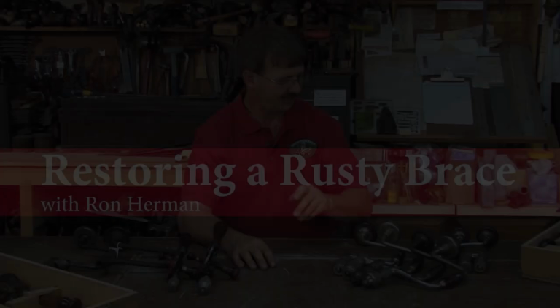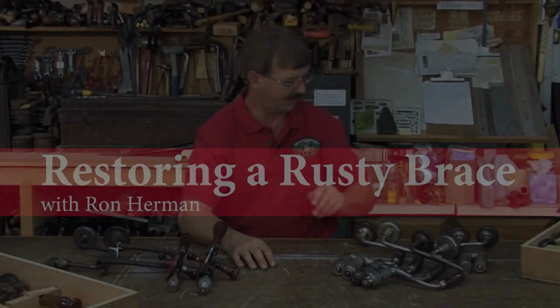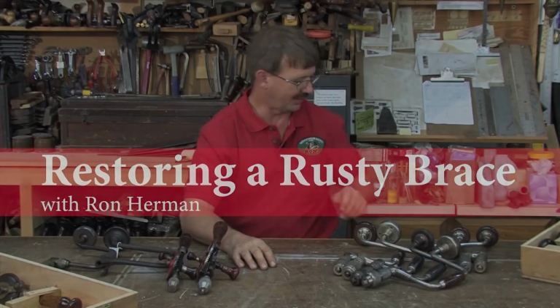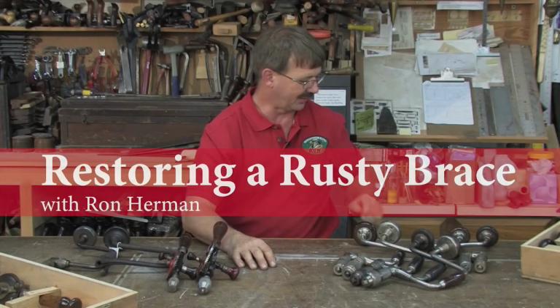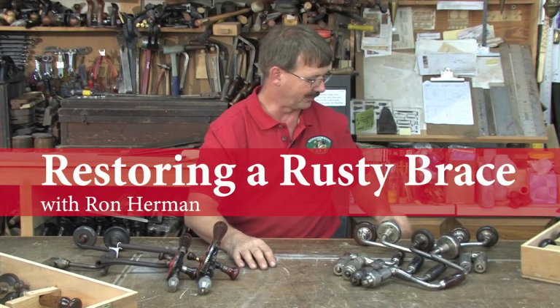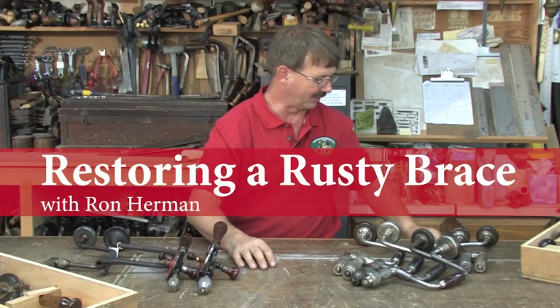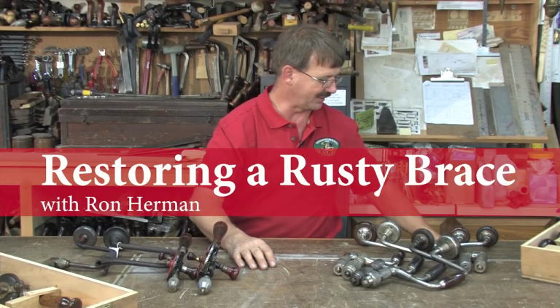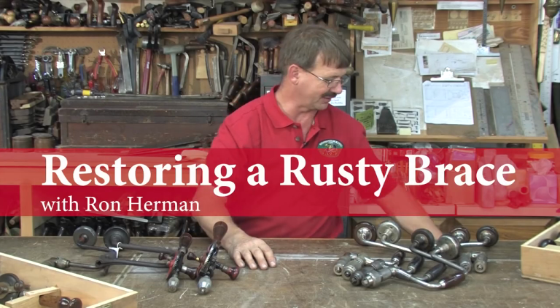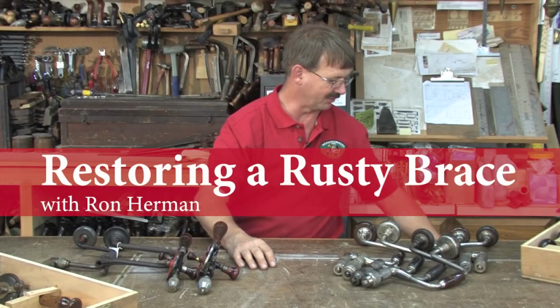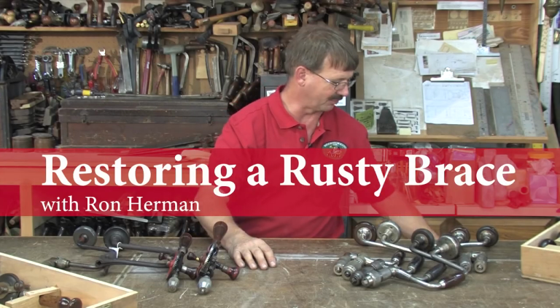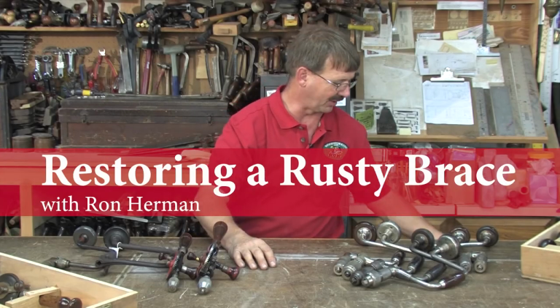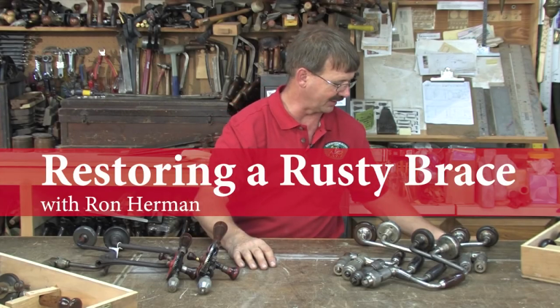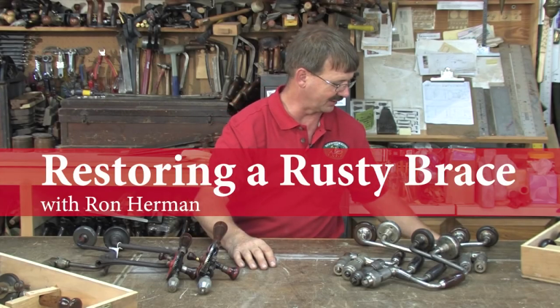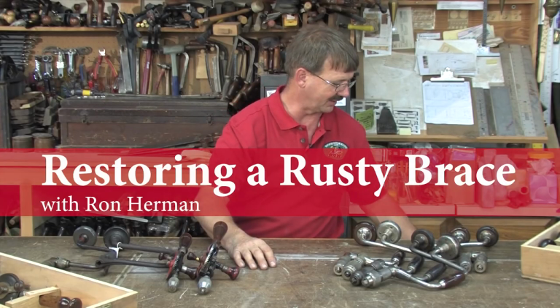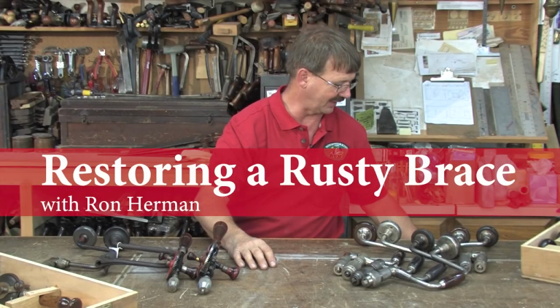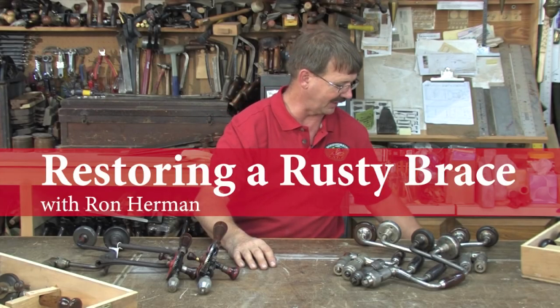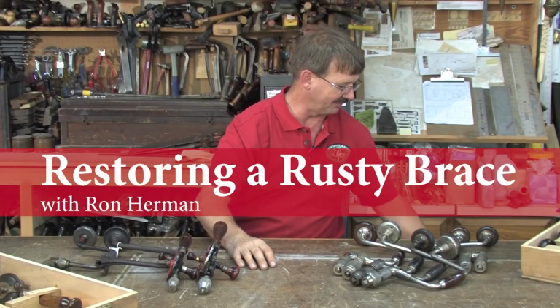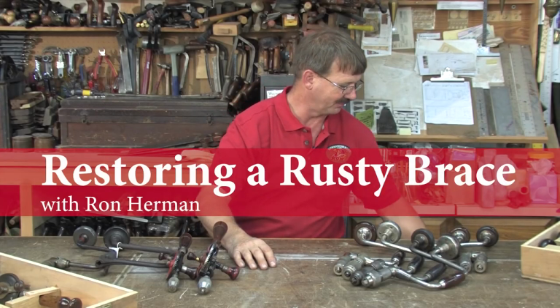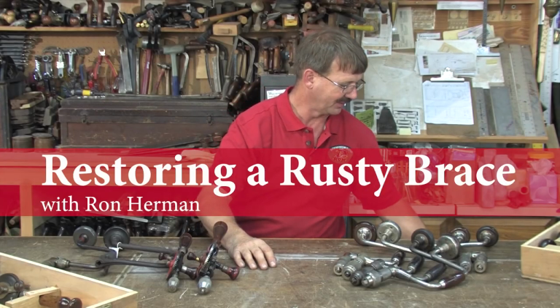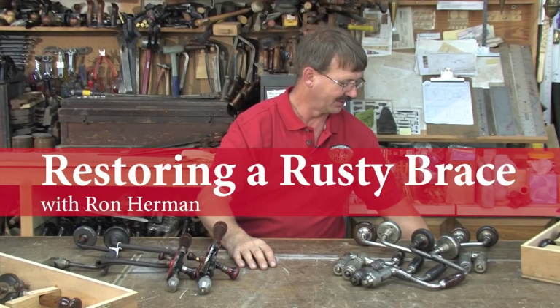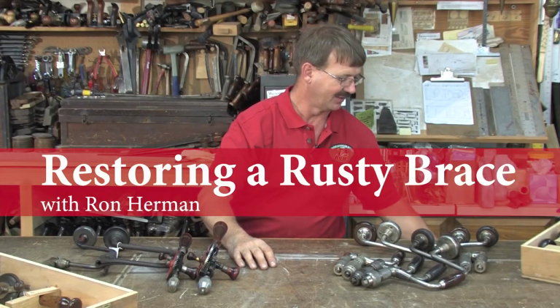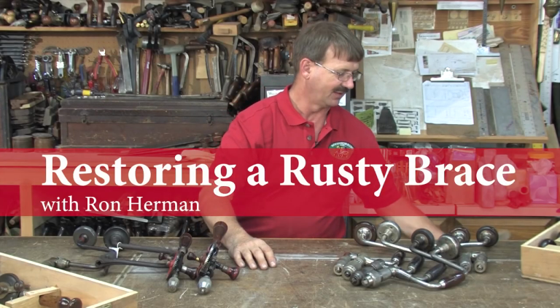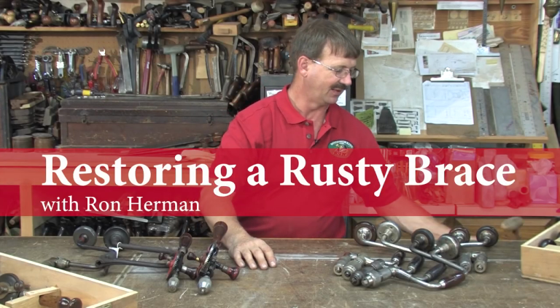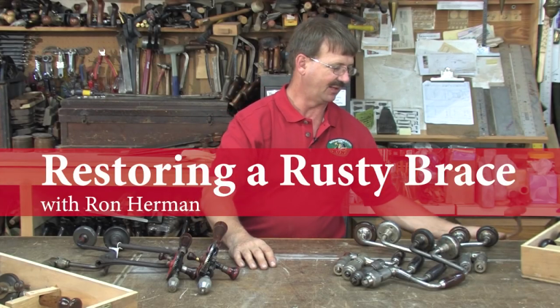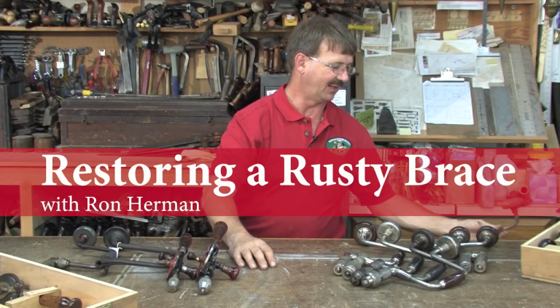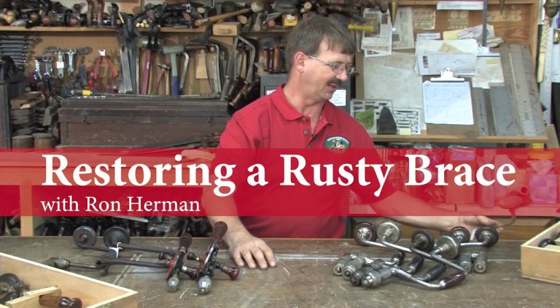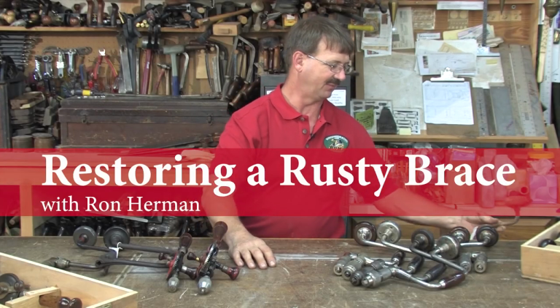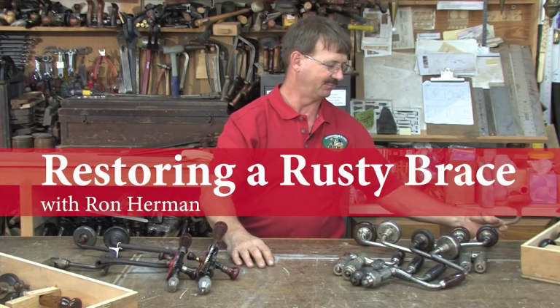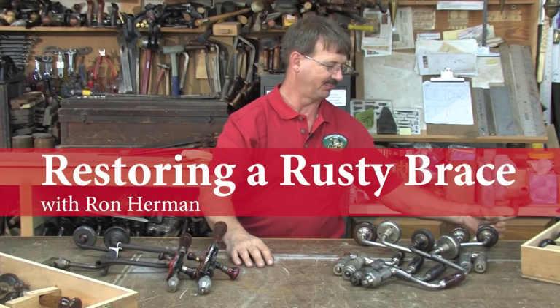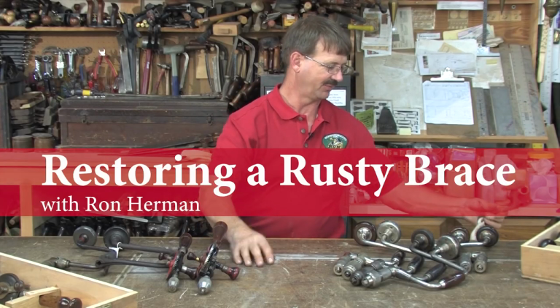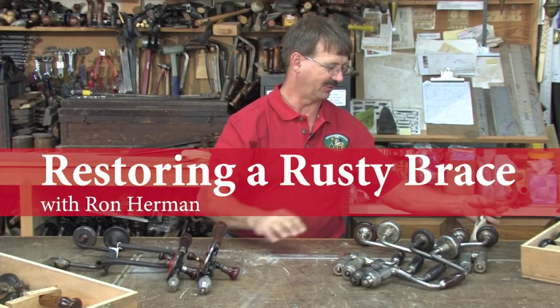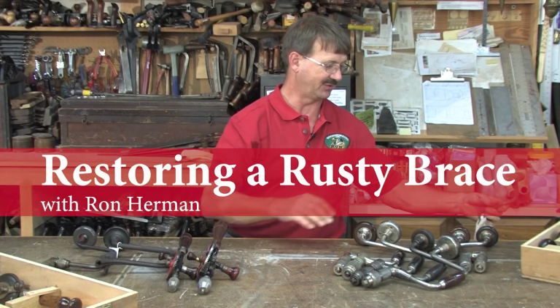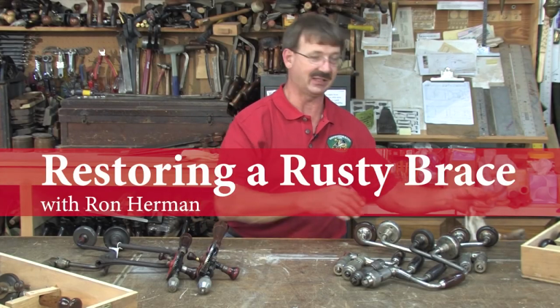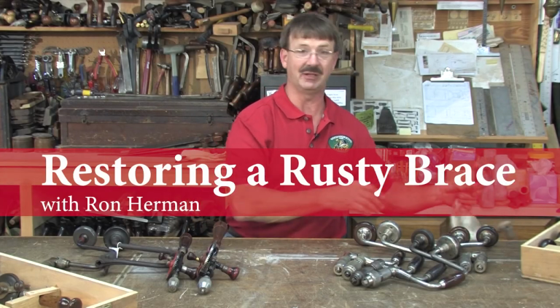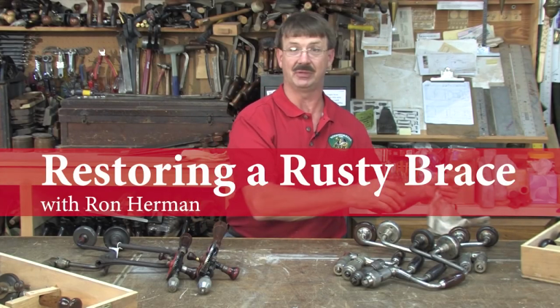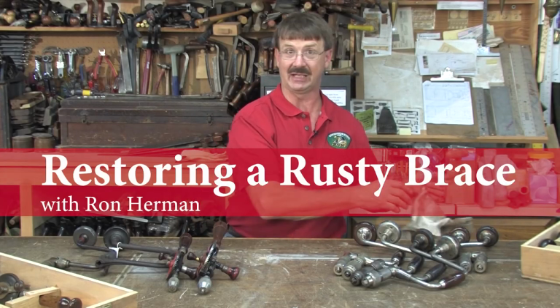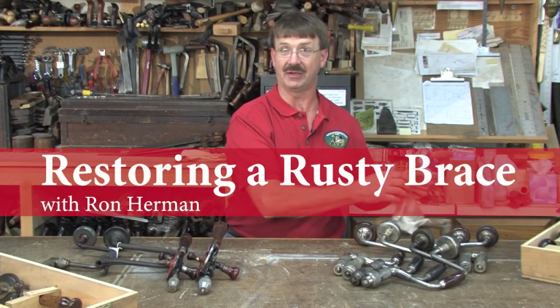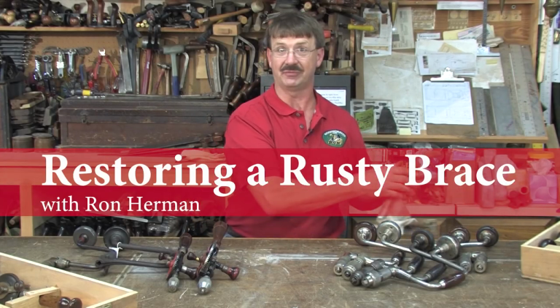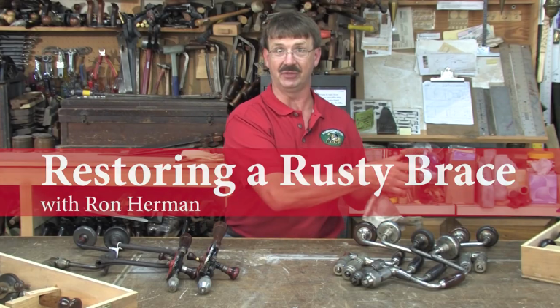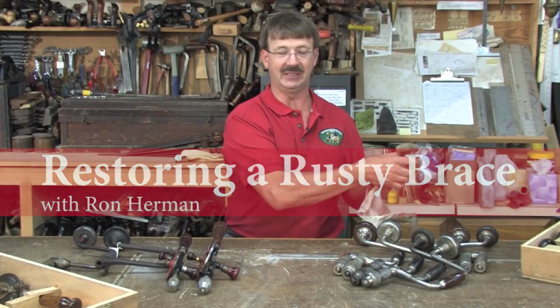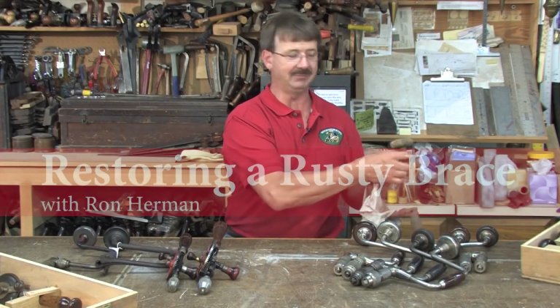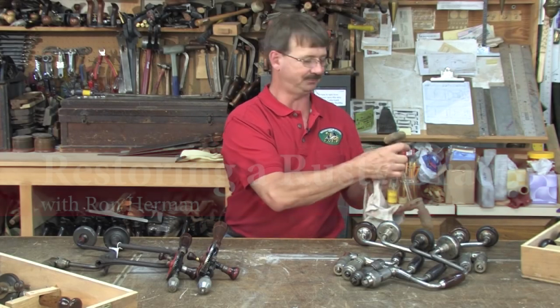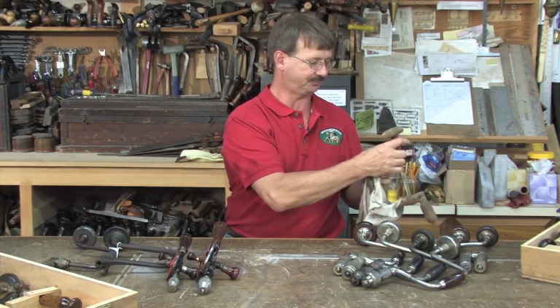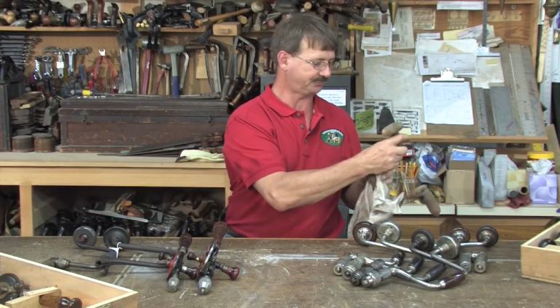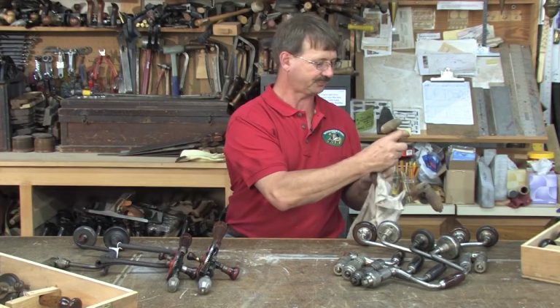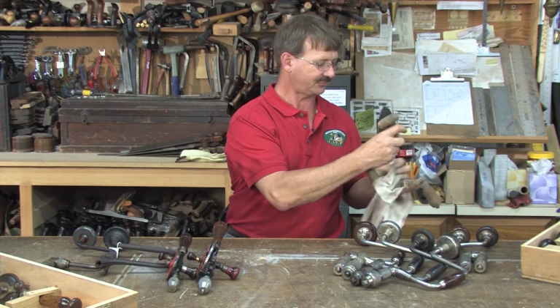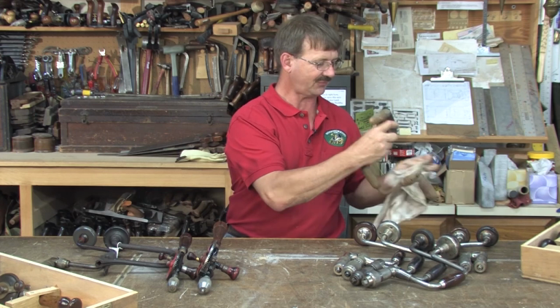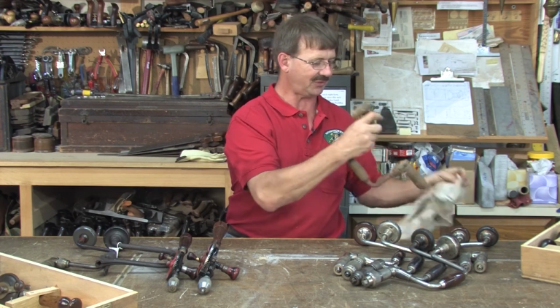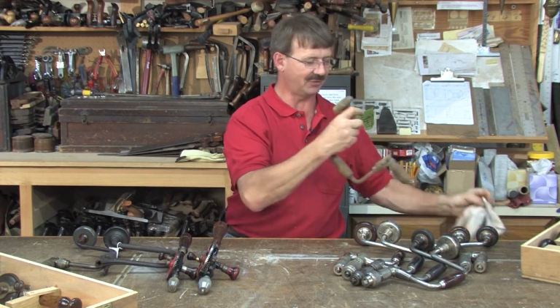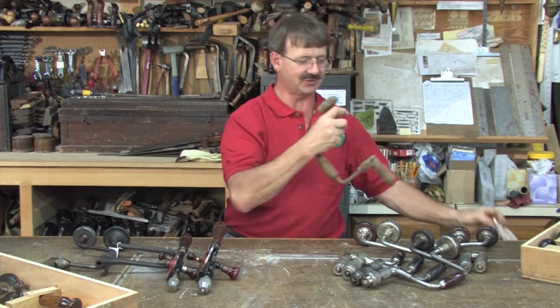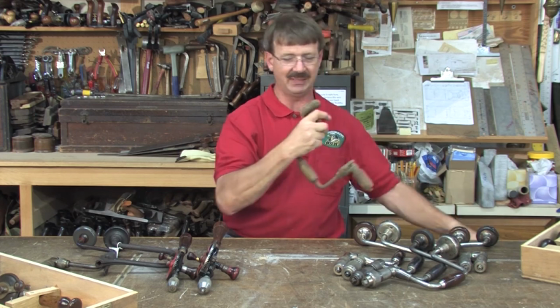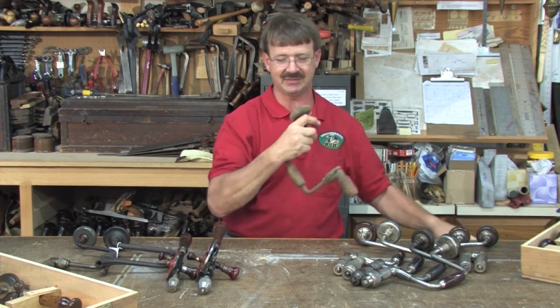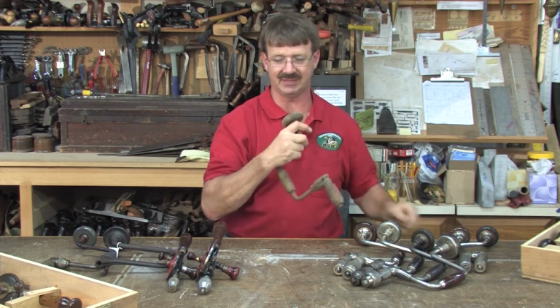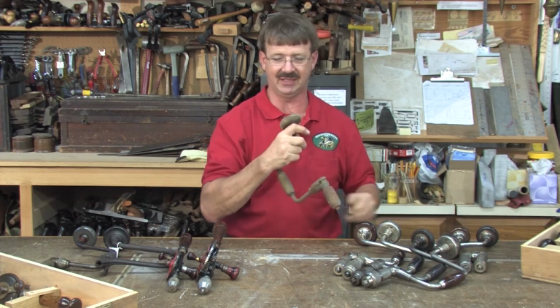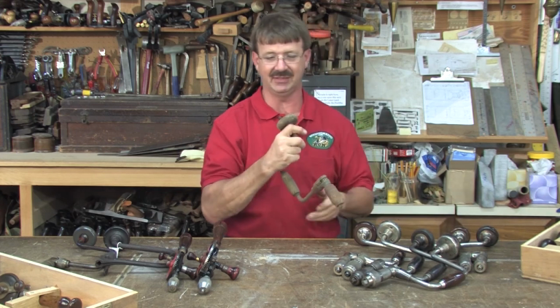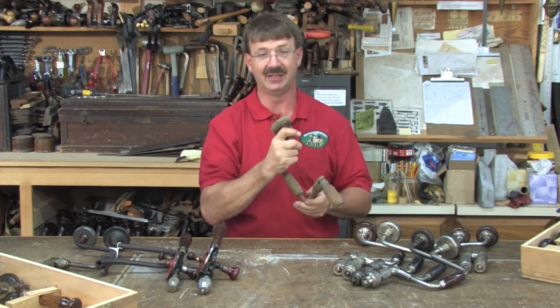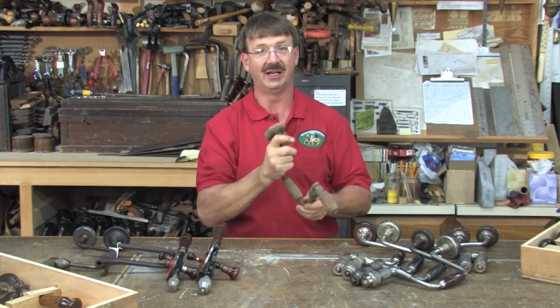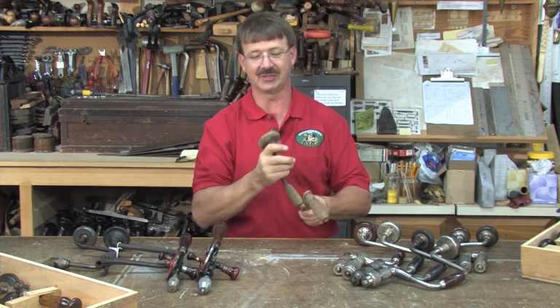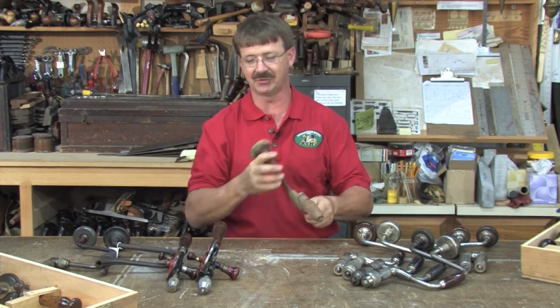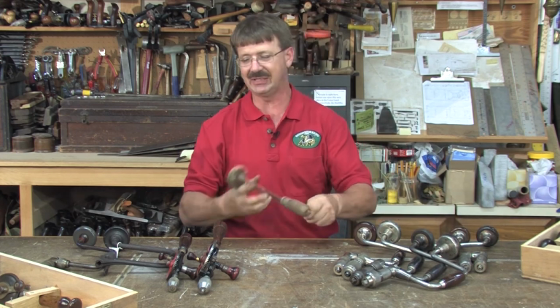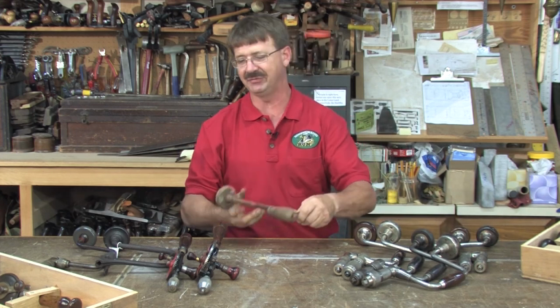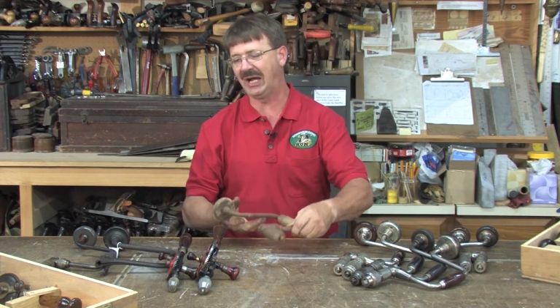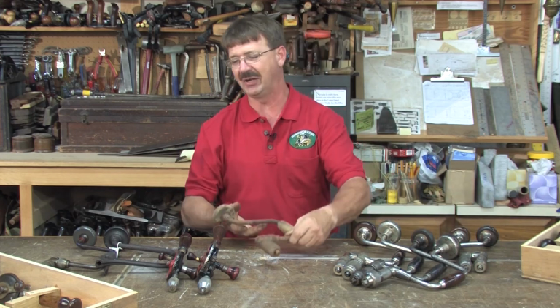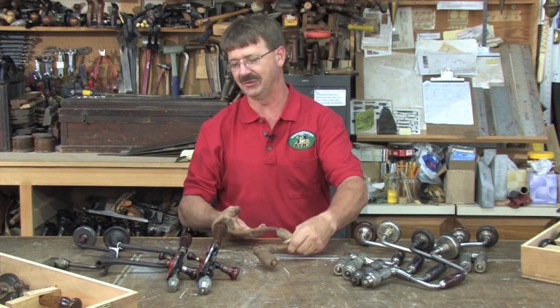The brace that was brought in today — once again, we got it free, which makes it a great value.